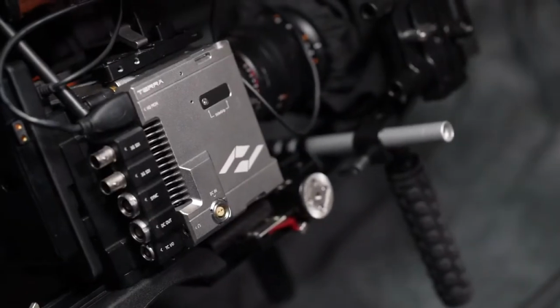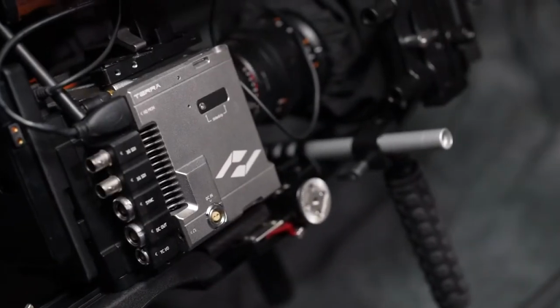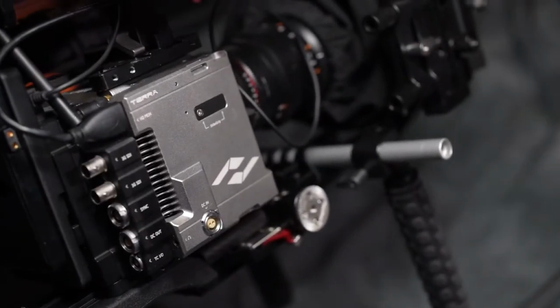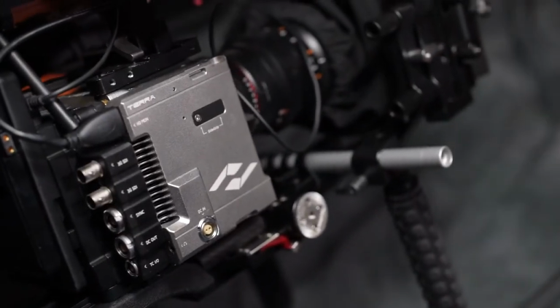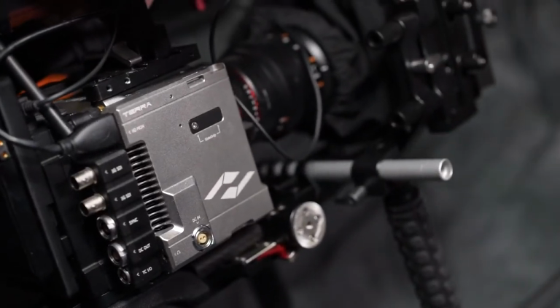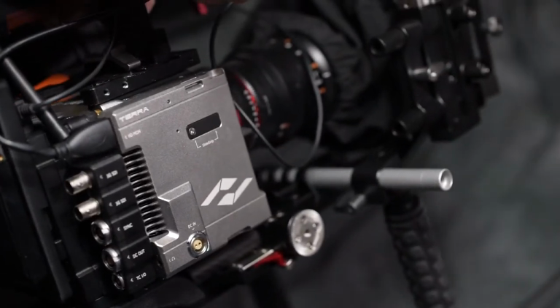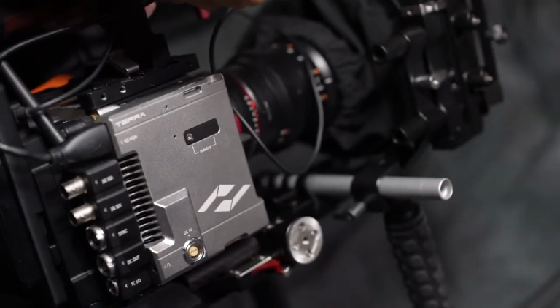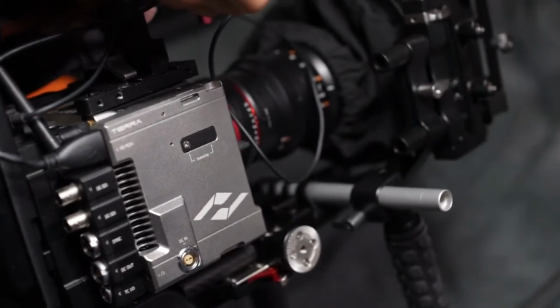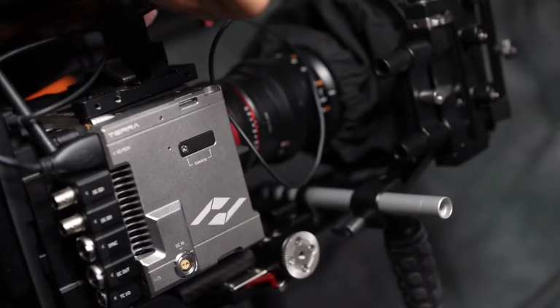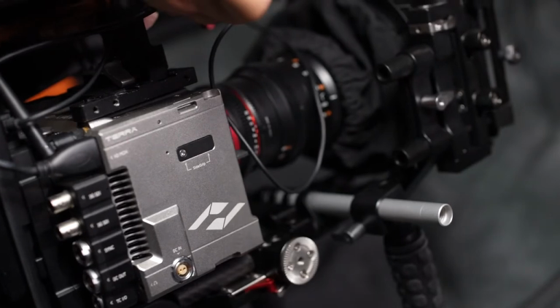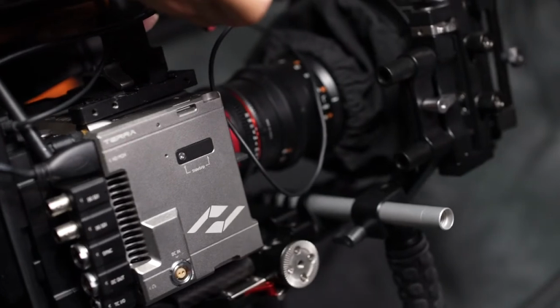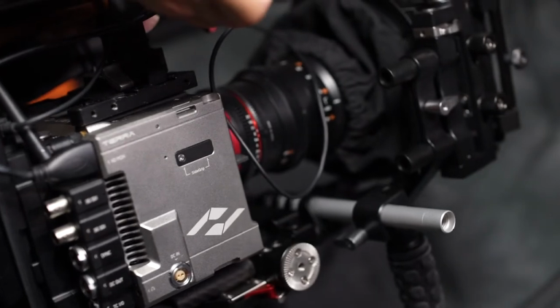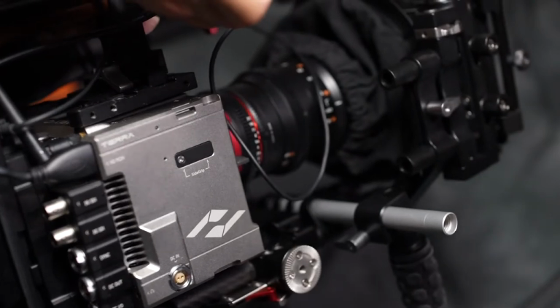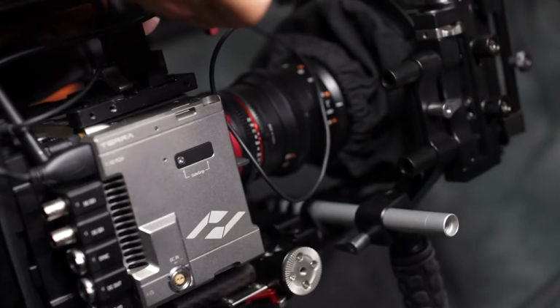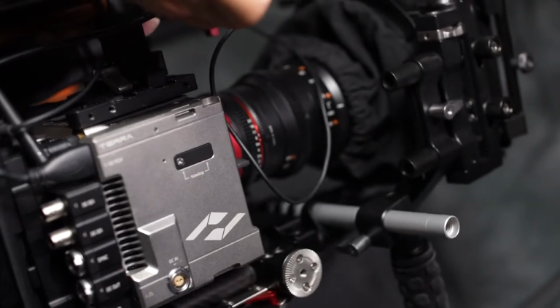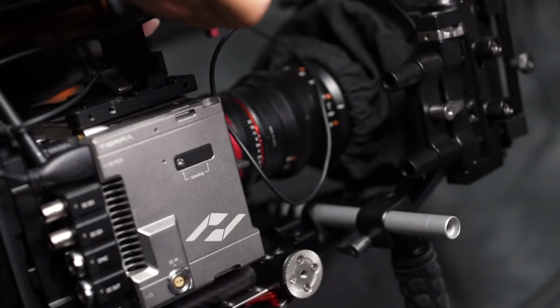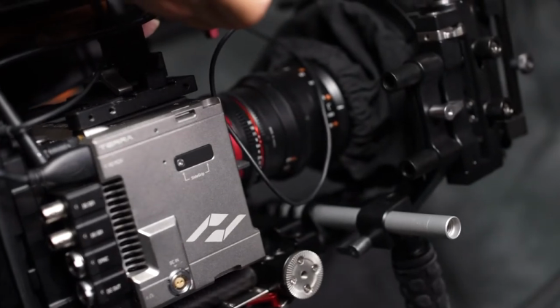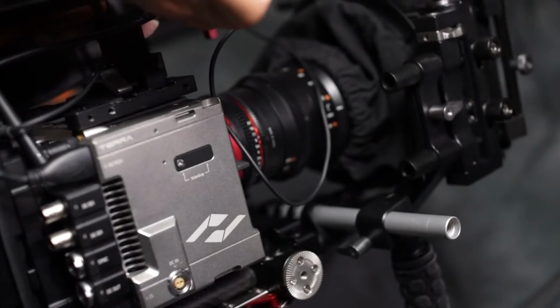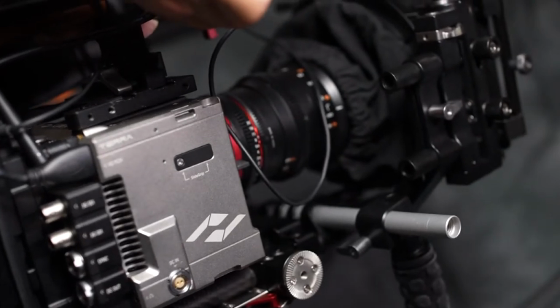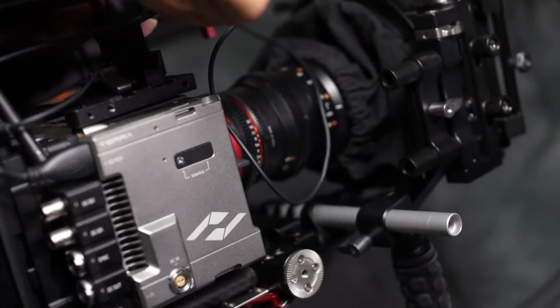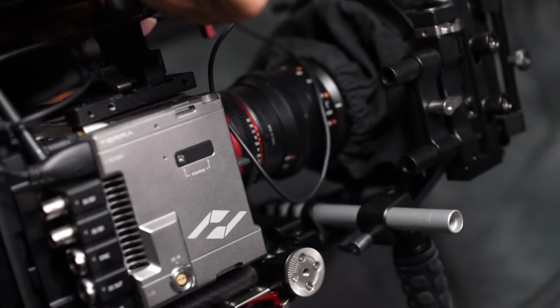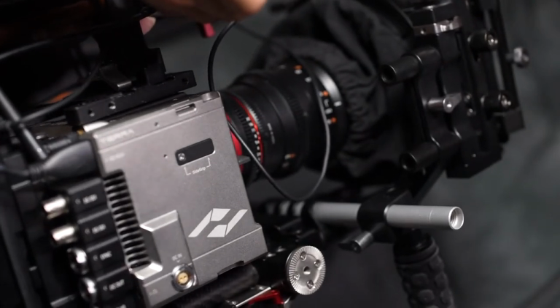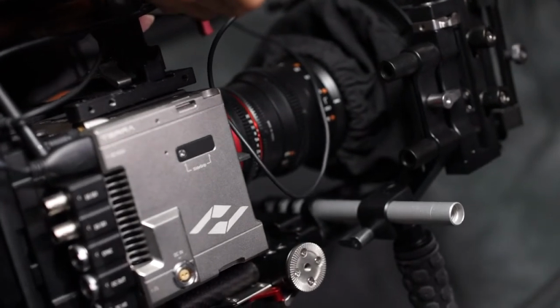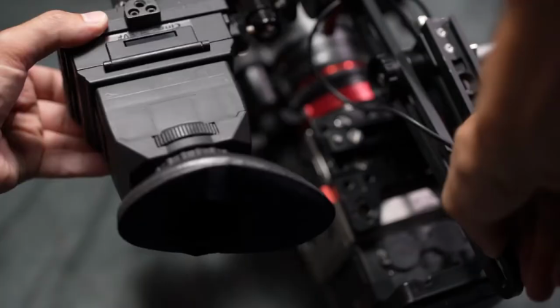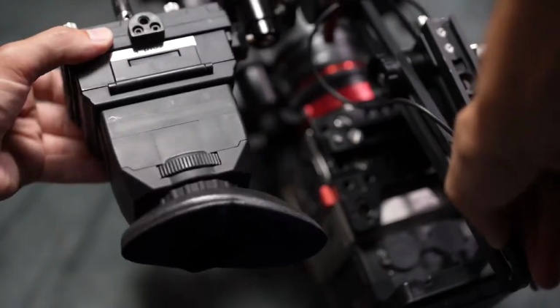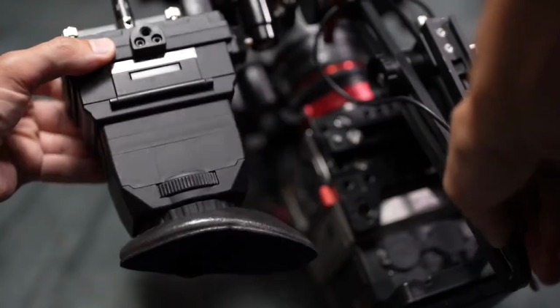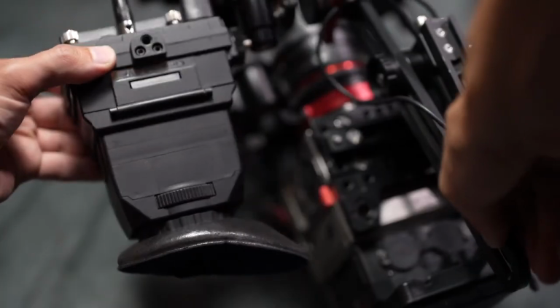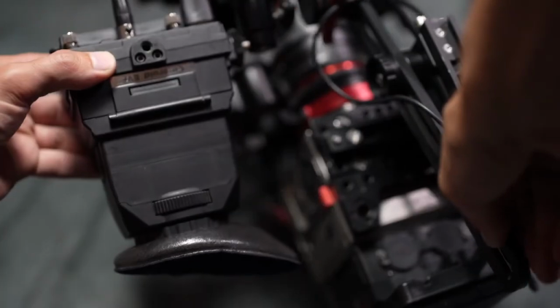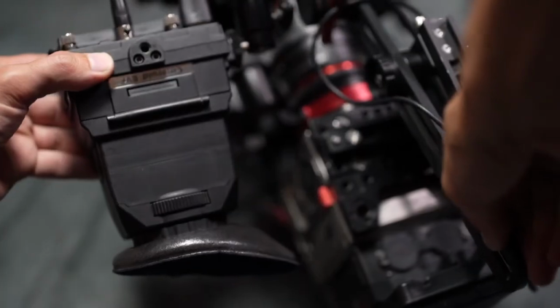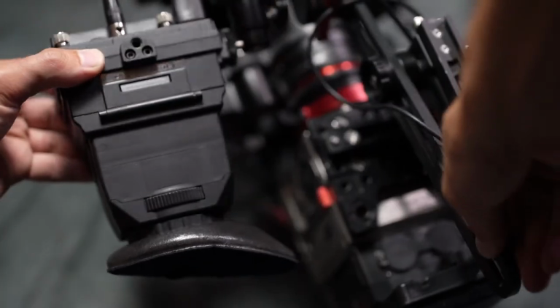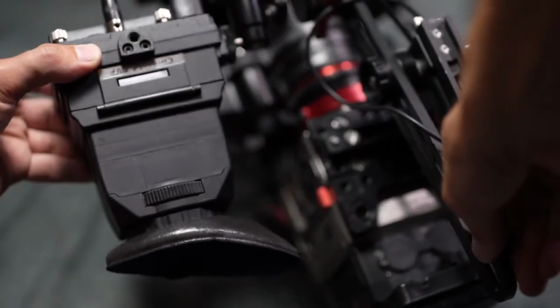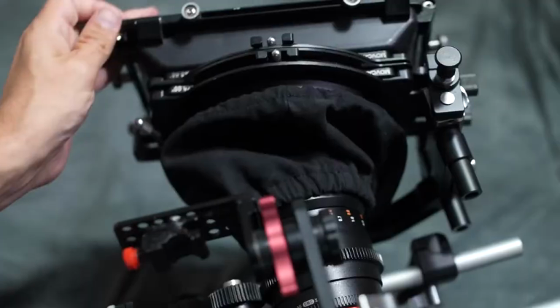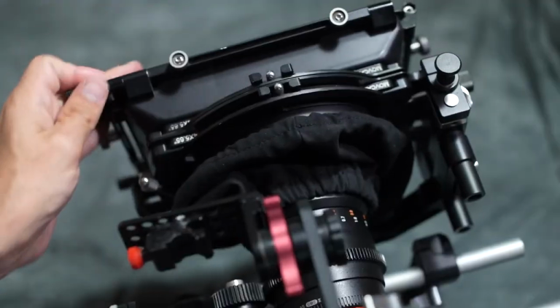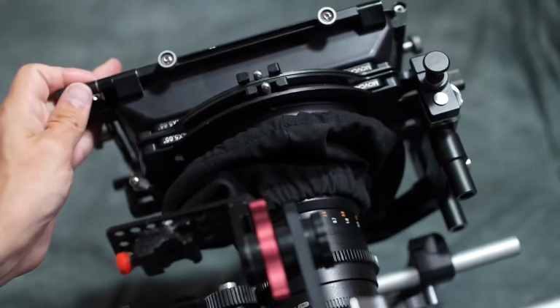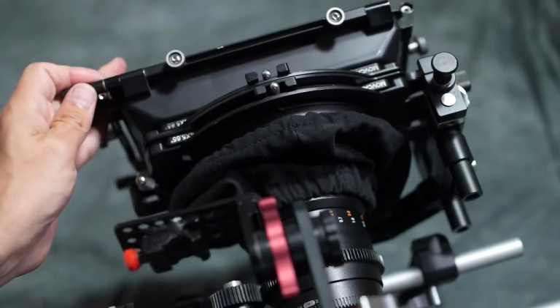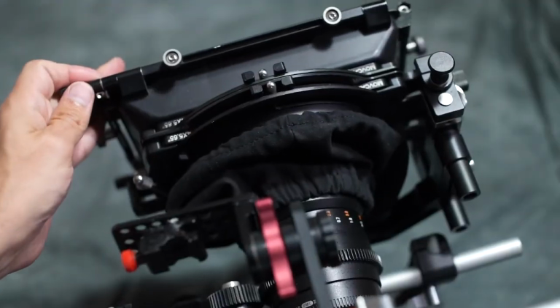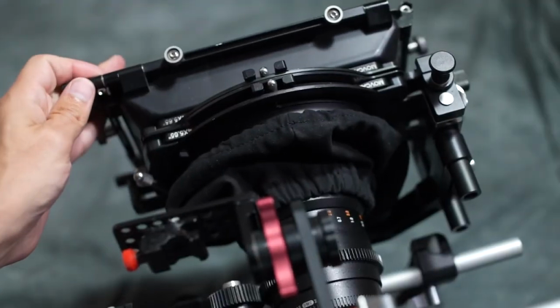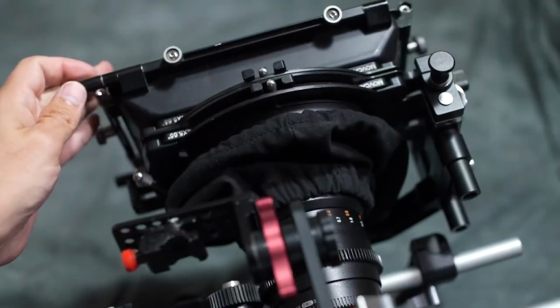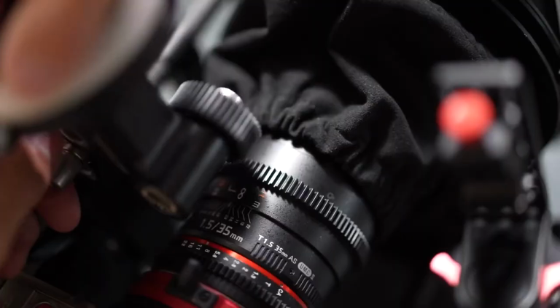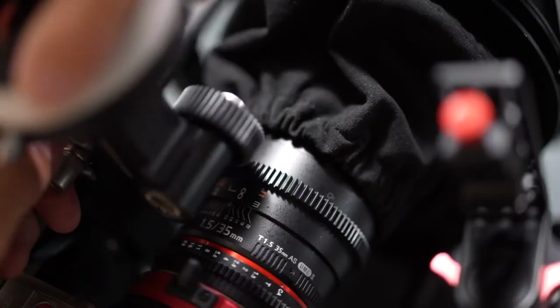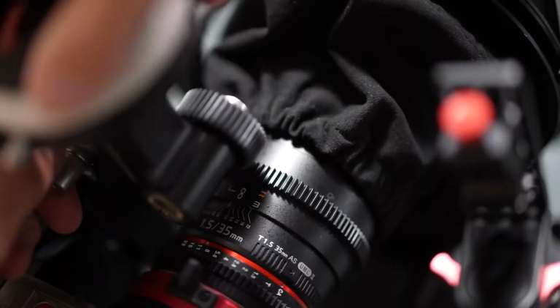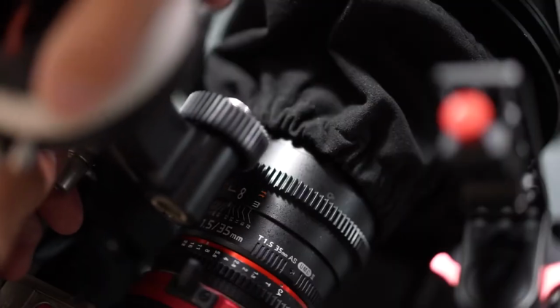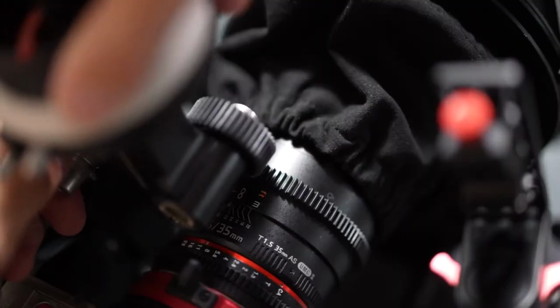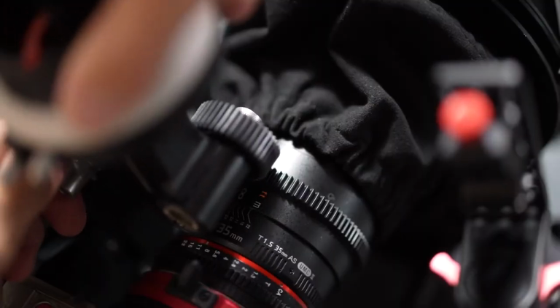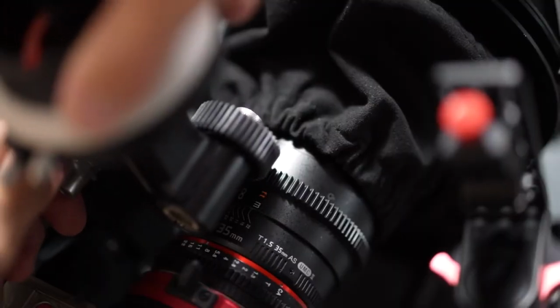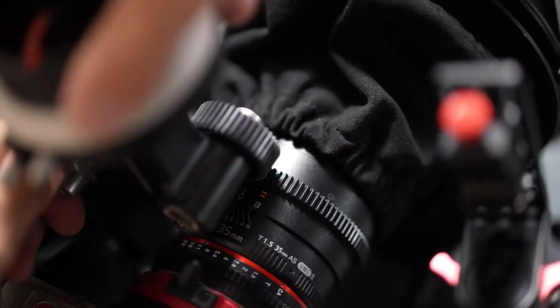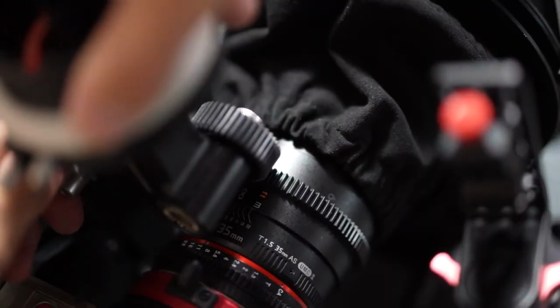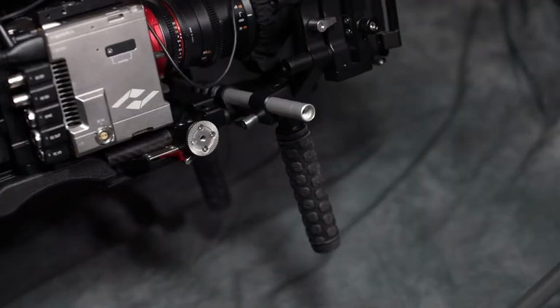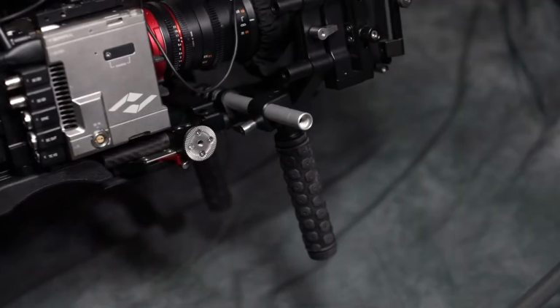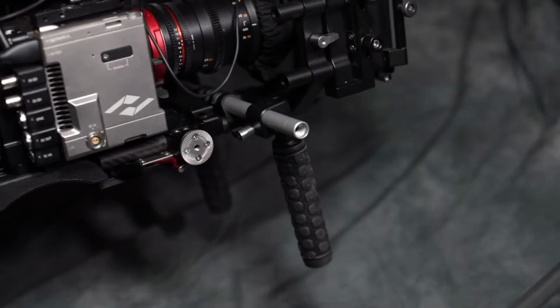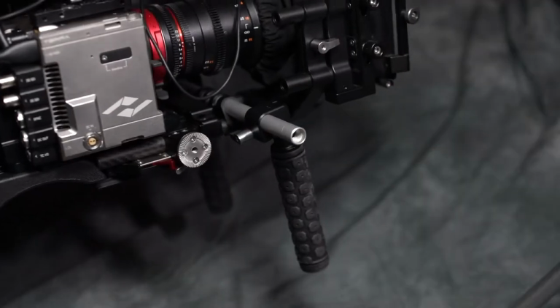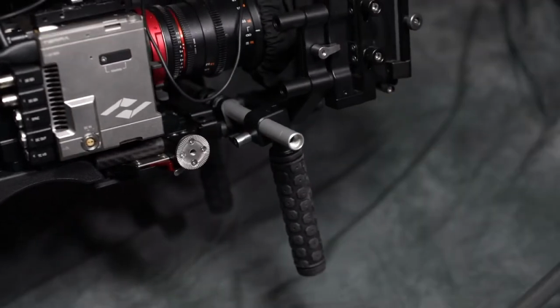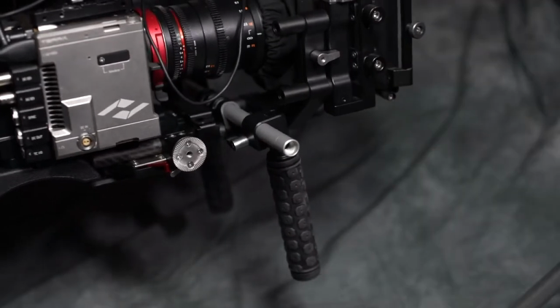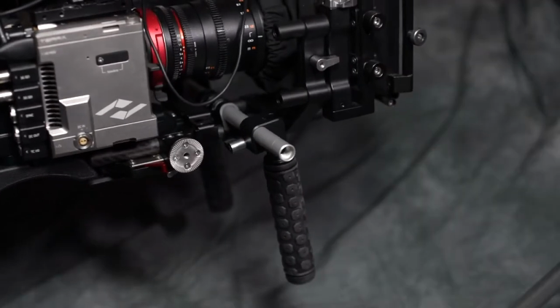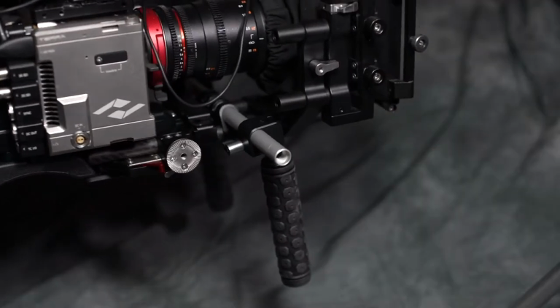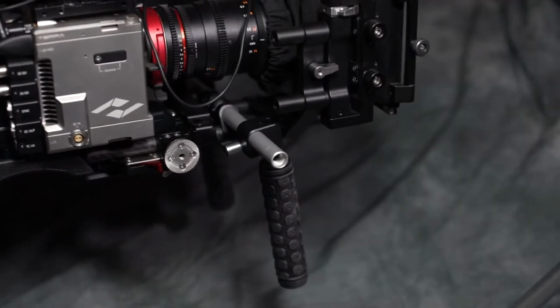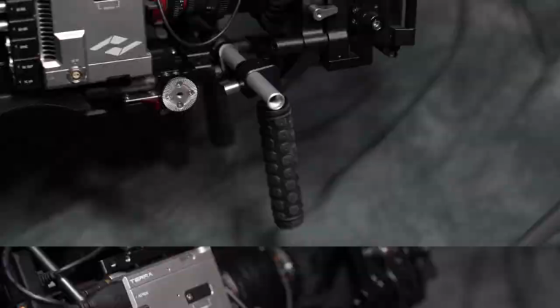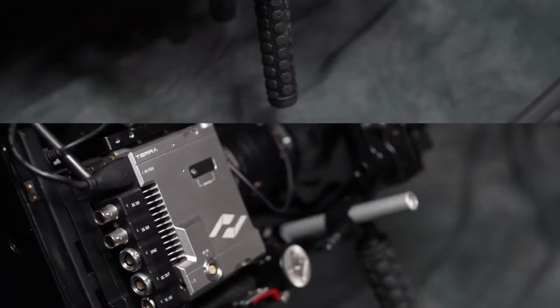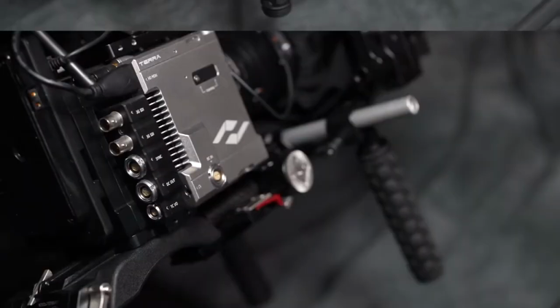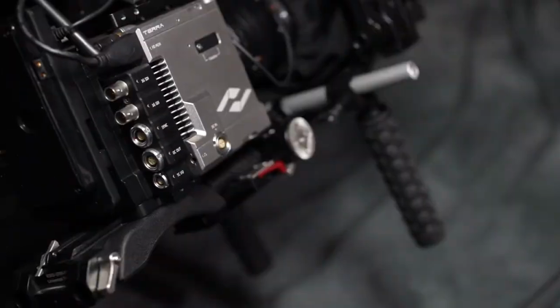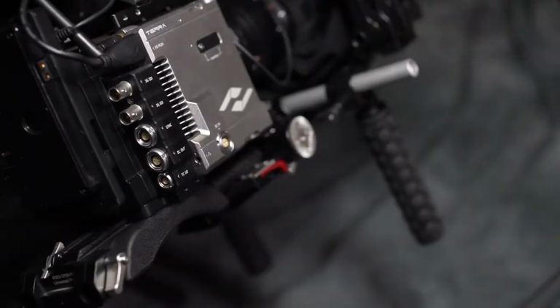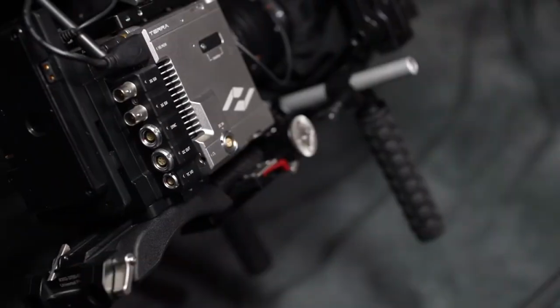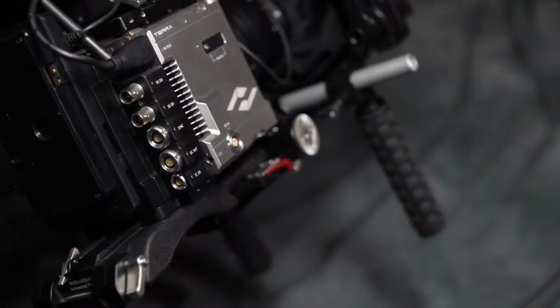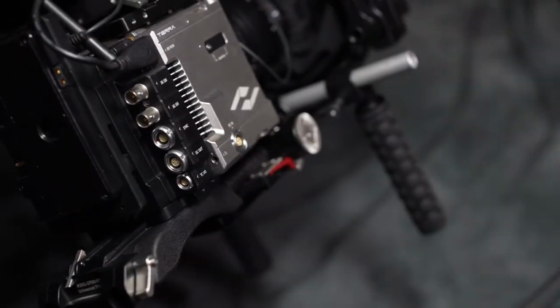Now, we've got a full cinema setup: lens, viewfinder, matte box, follow focus, hand grips, and even a shoulder pad.